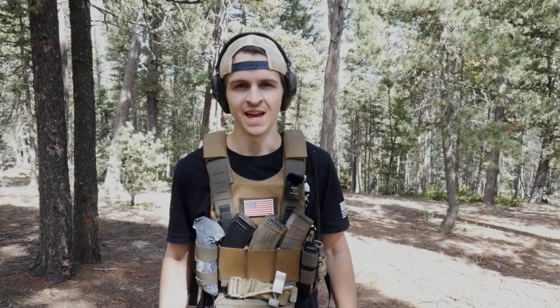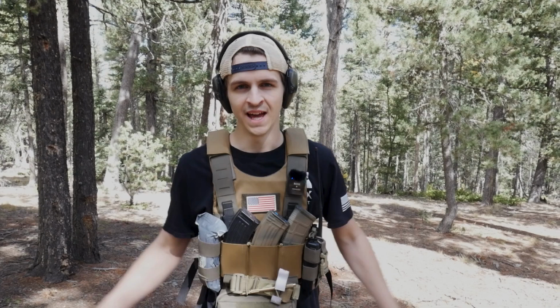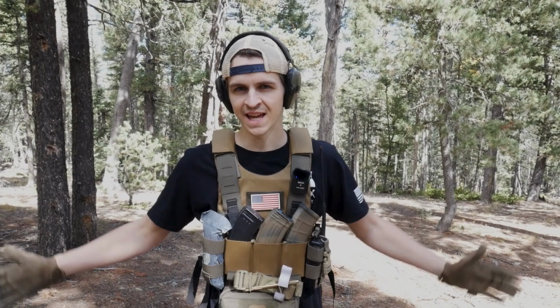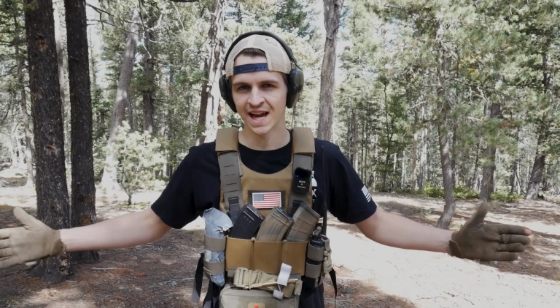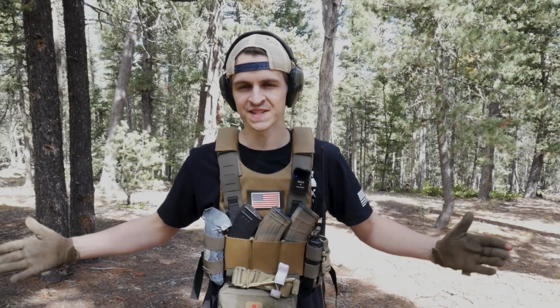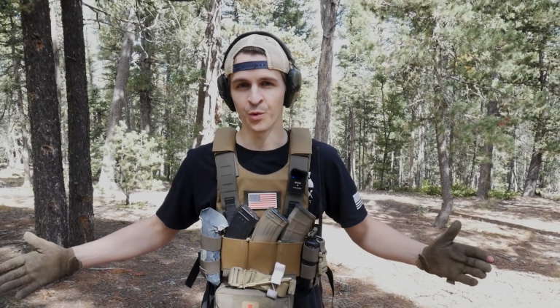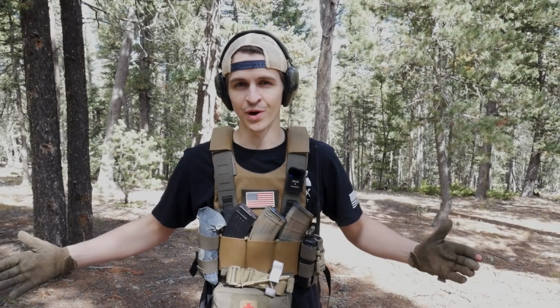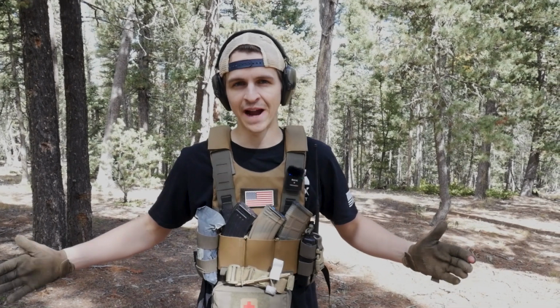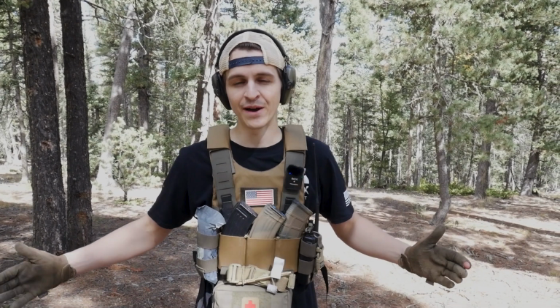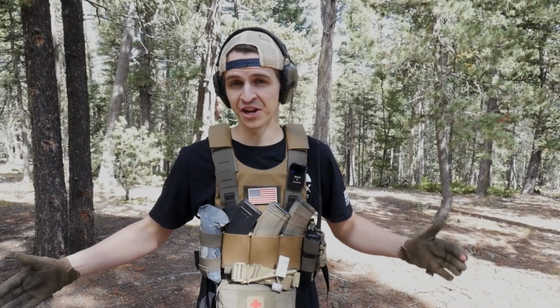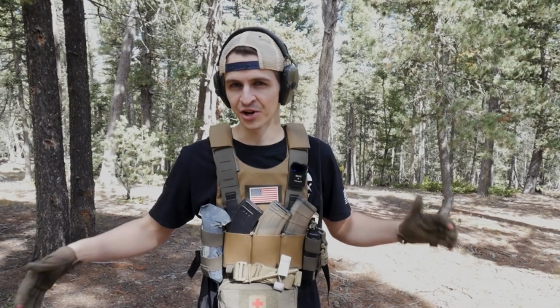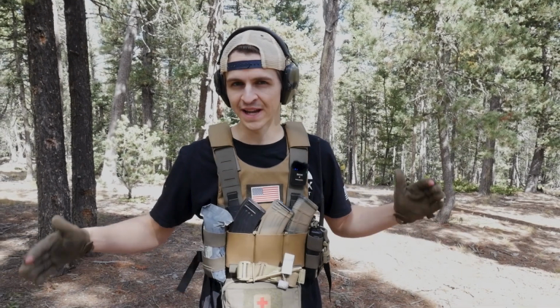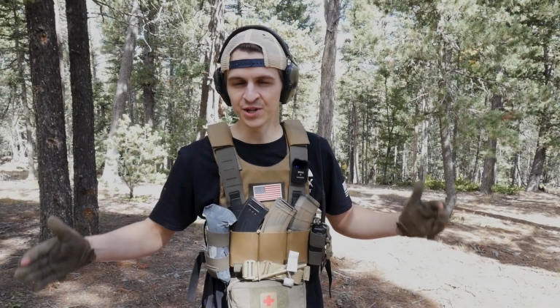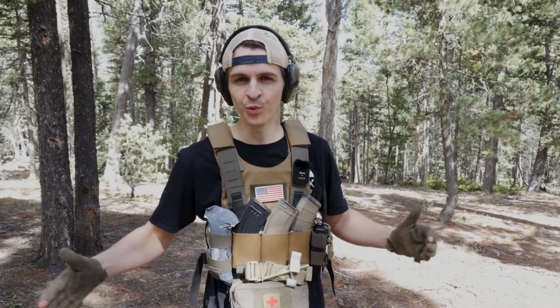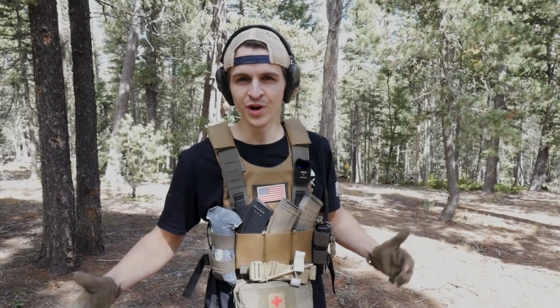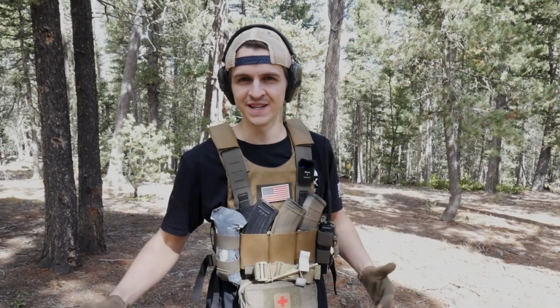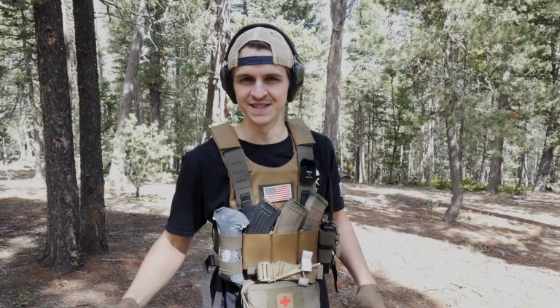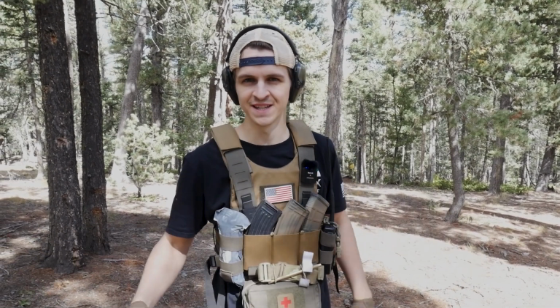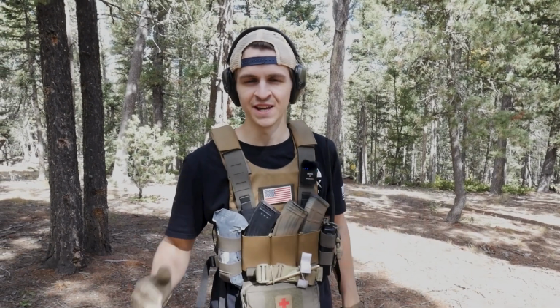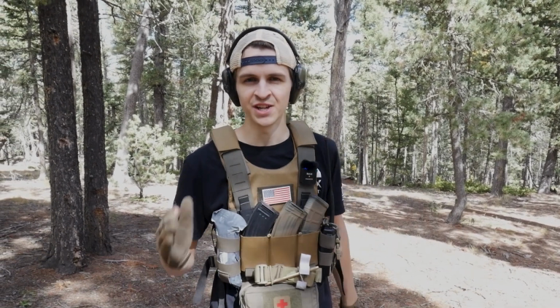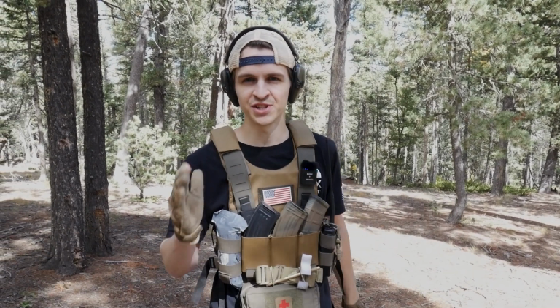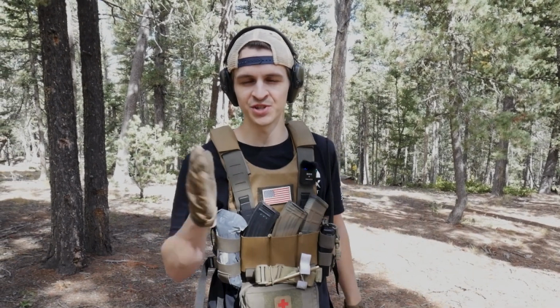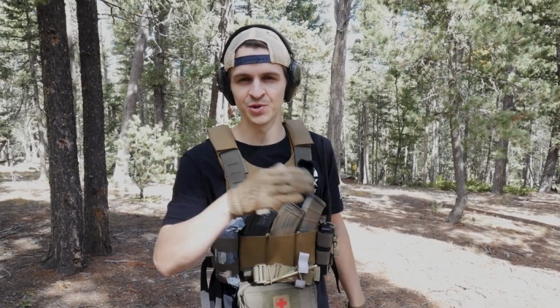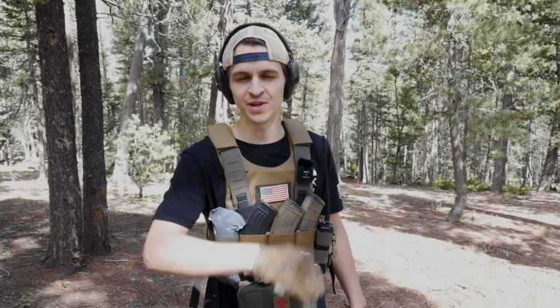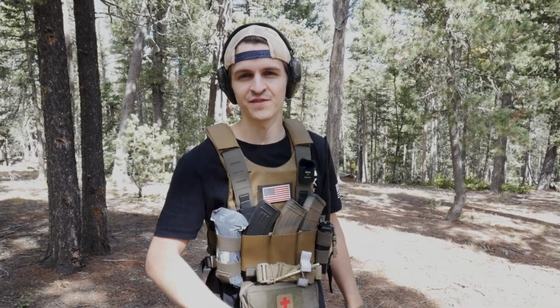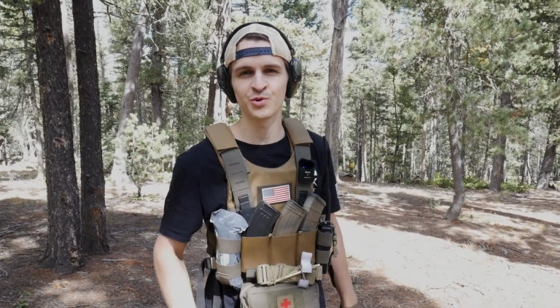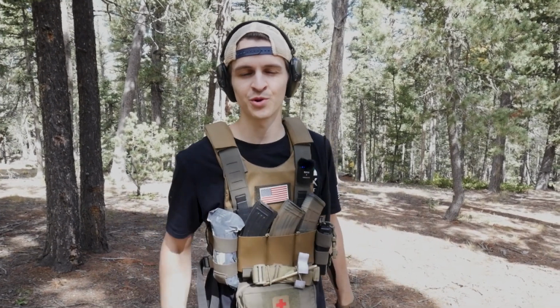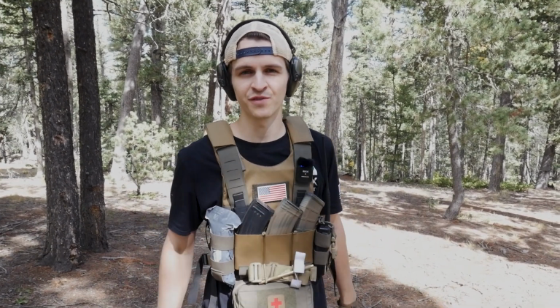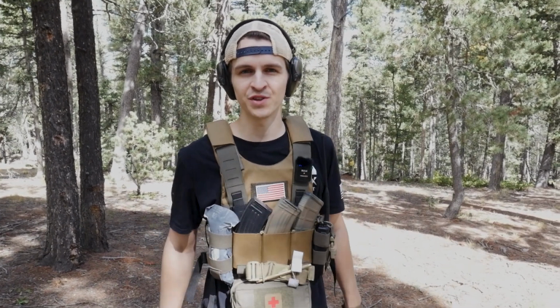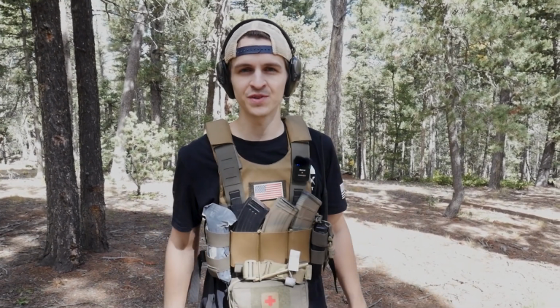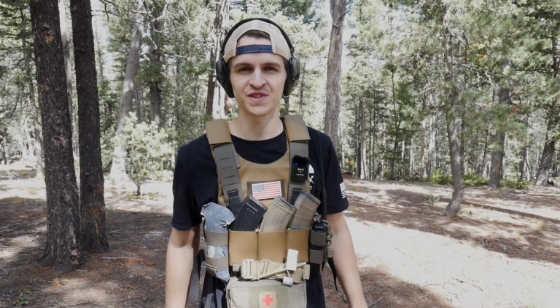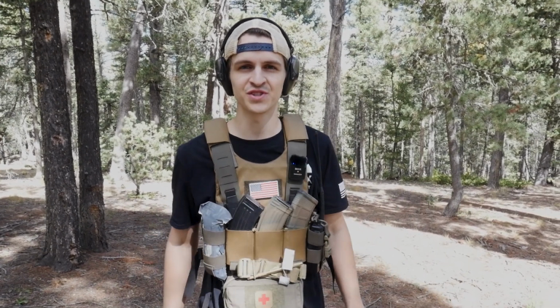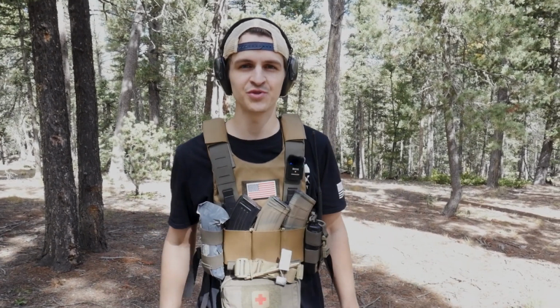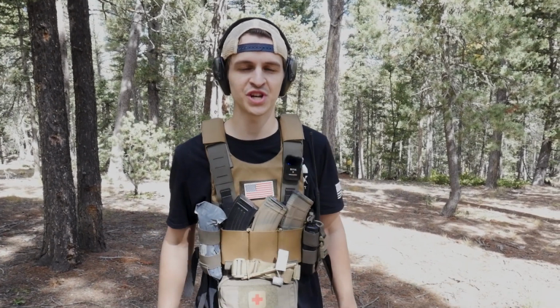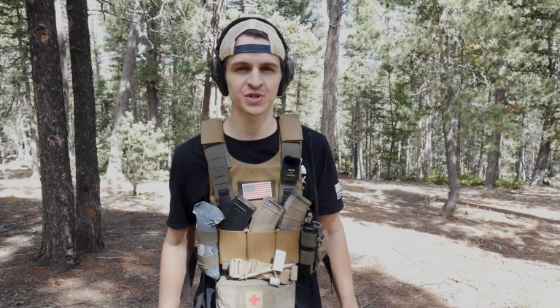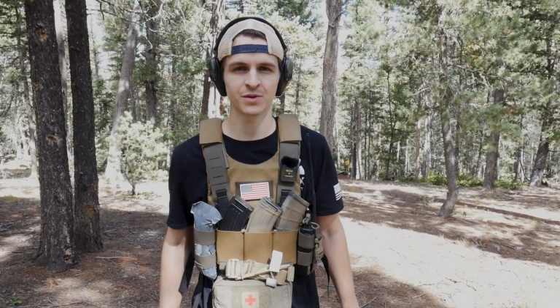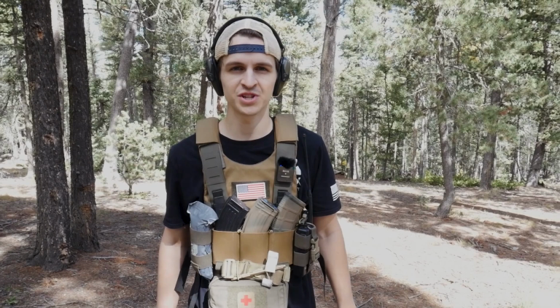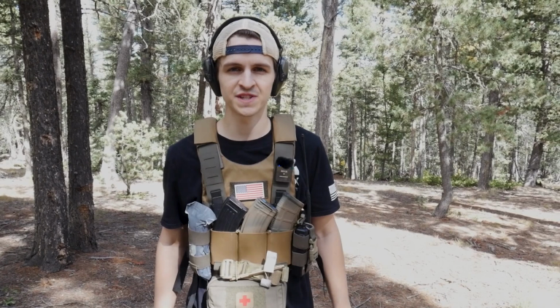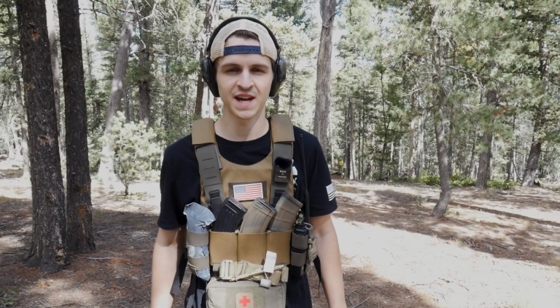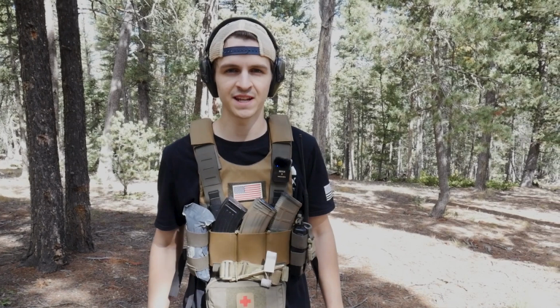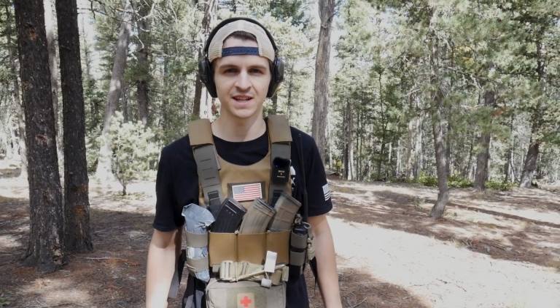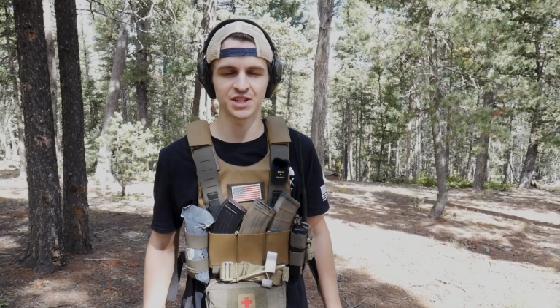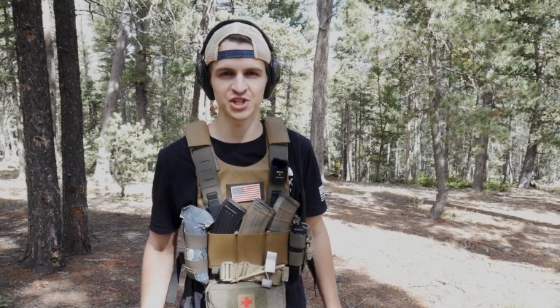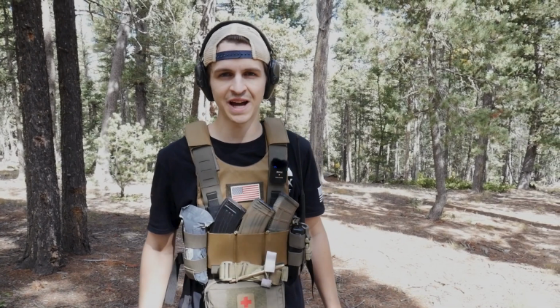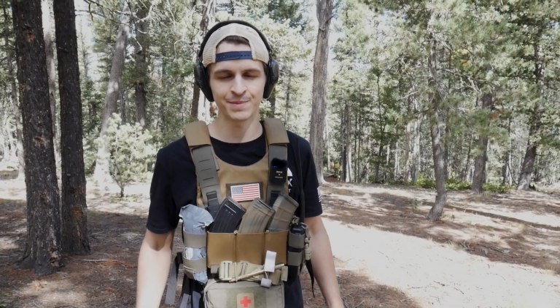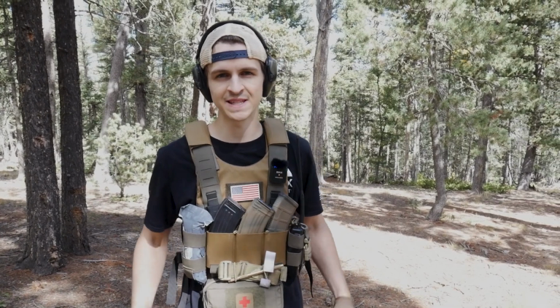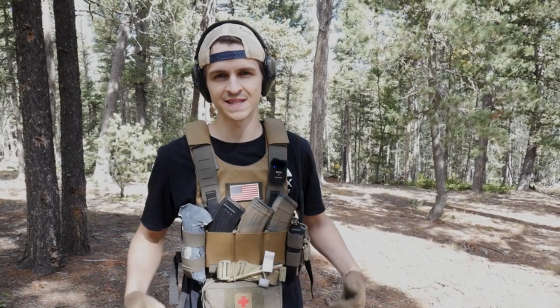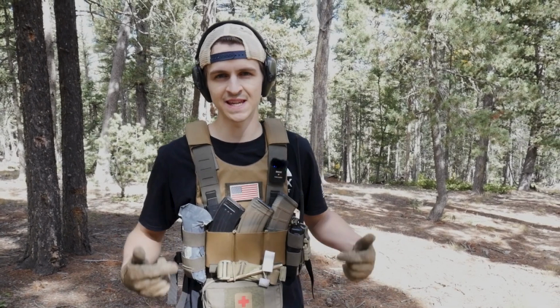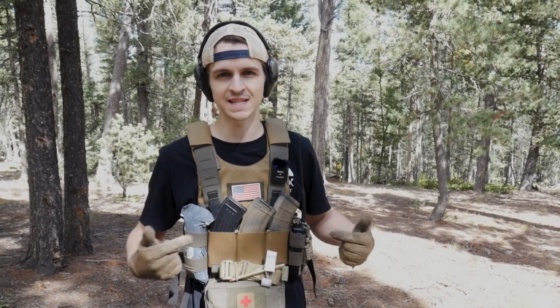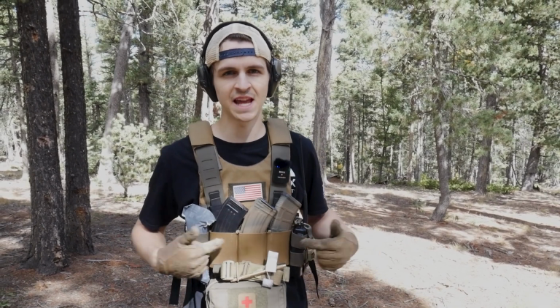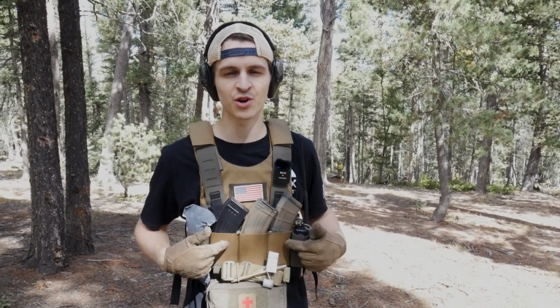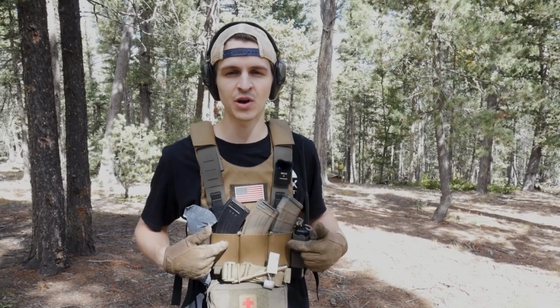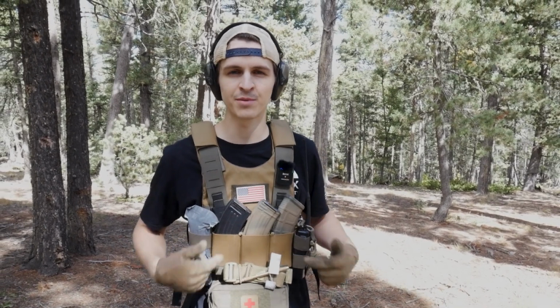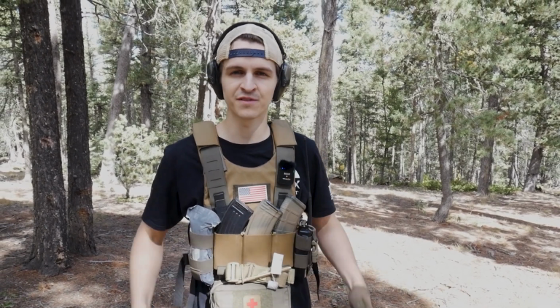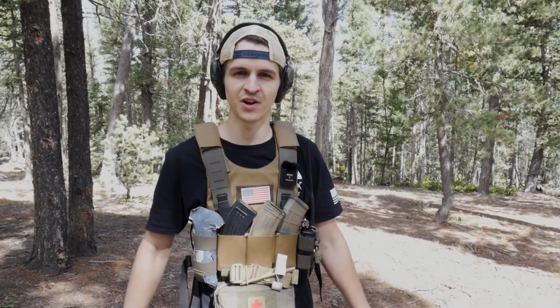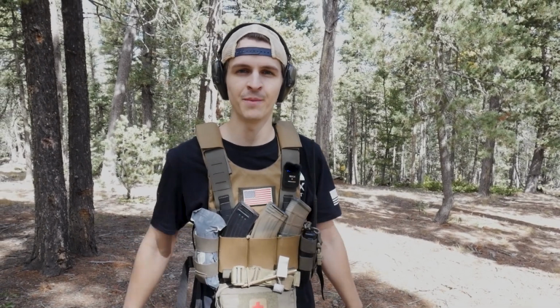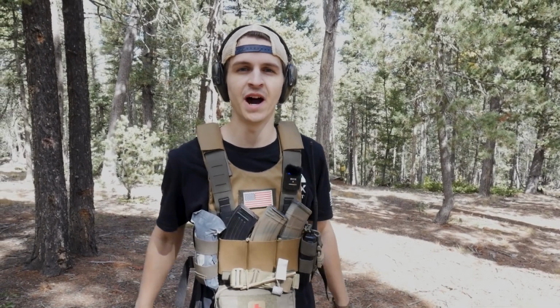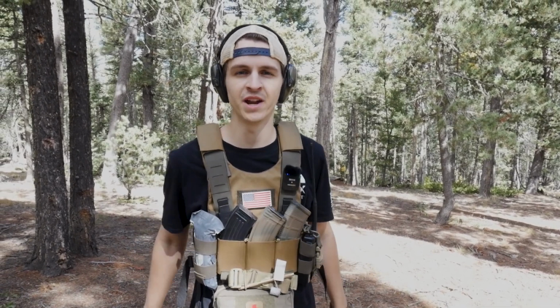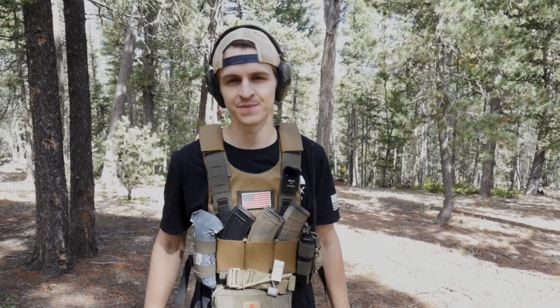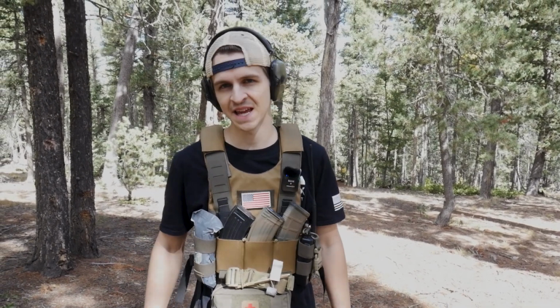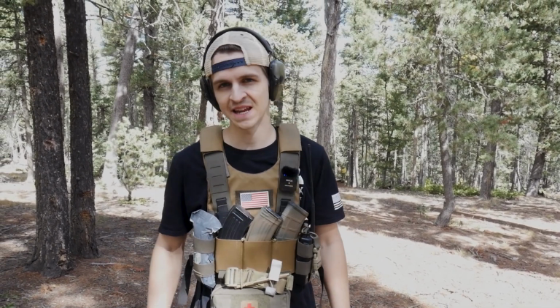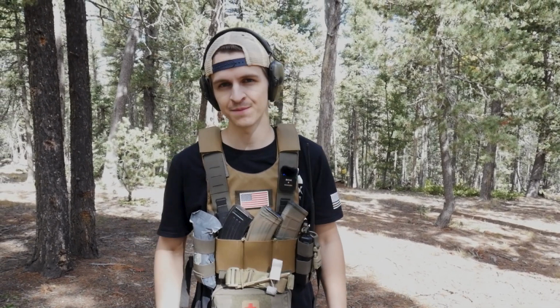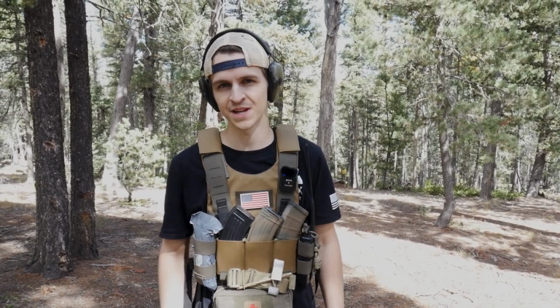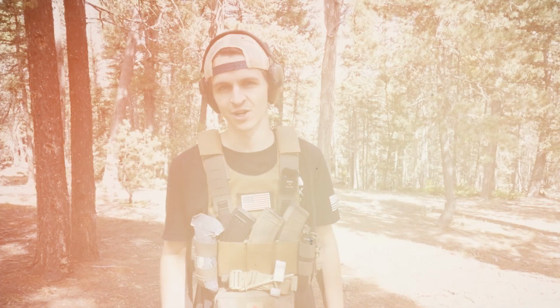Hey guys, we're out here in the woods to give you a review of this new chest rig we just got in at the shop. It's the Dank Robber from Unobtainium Gear.